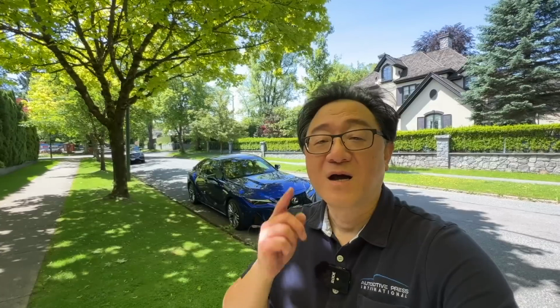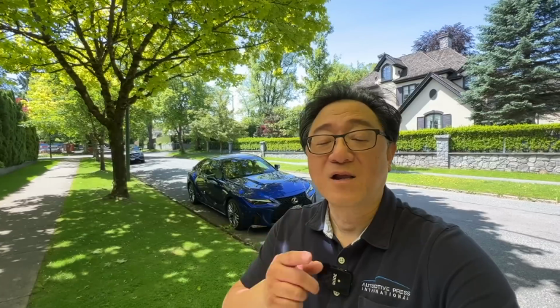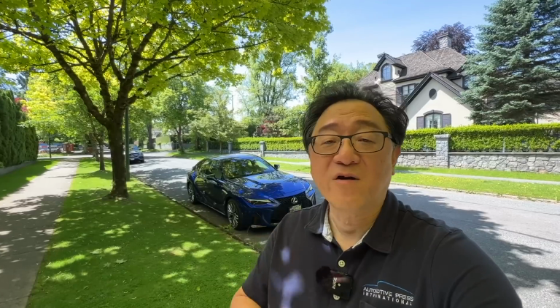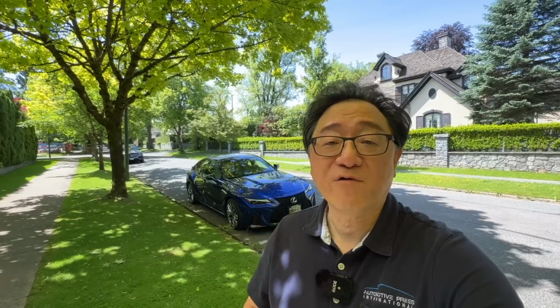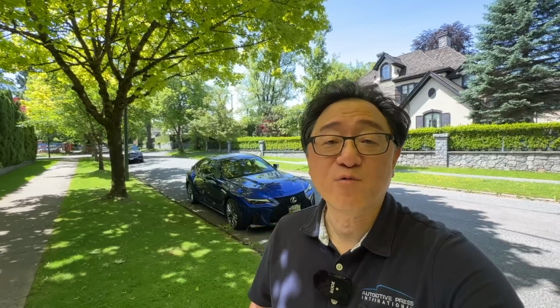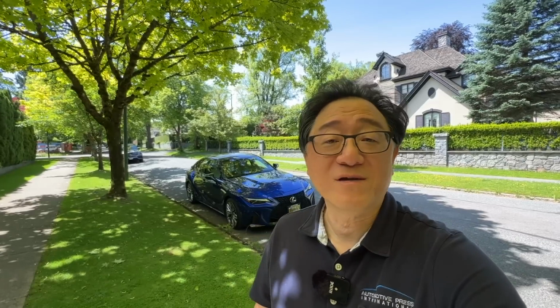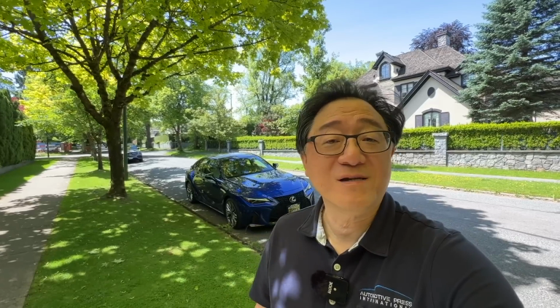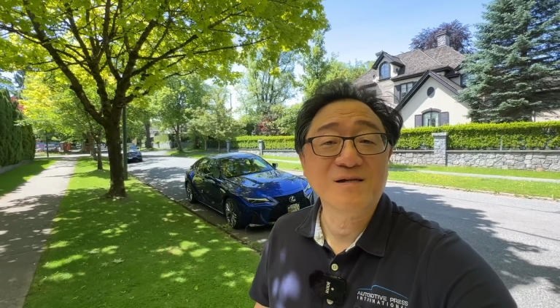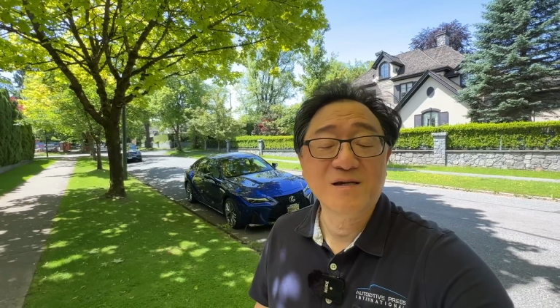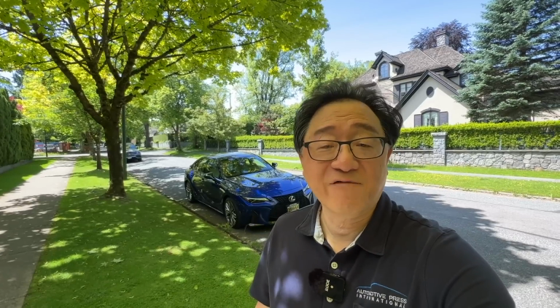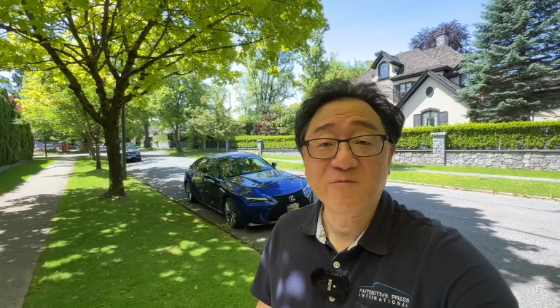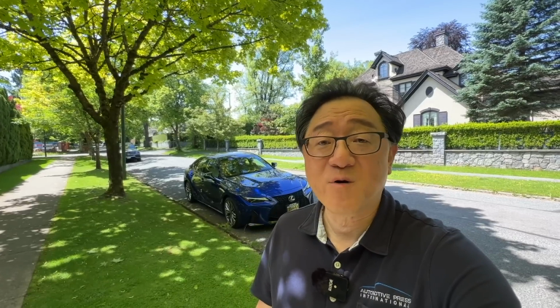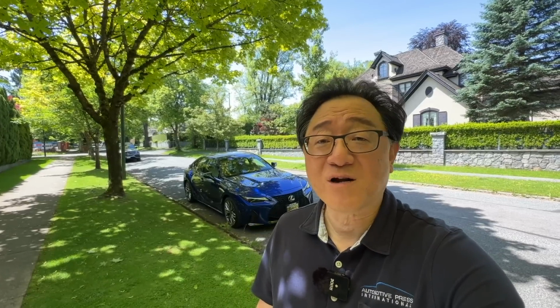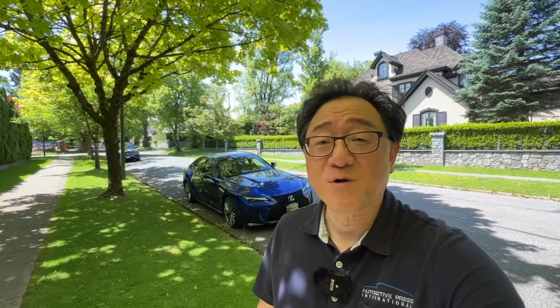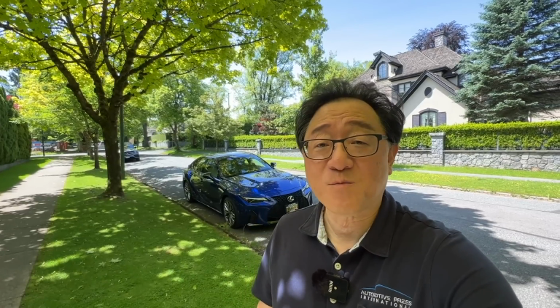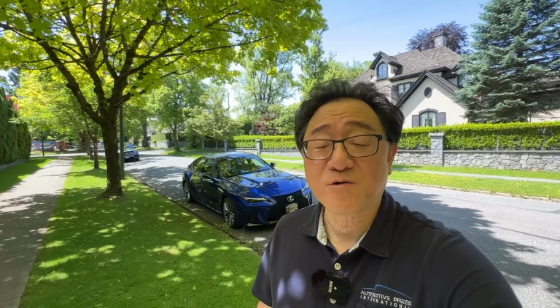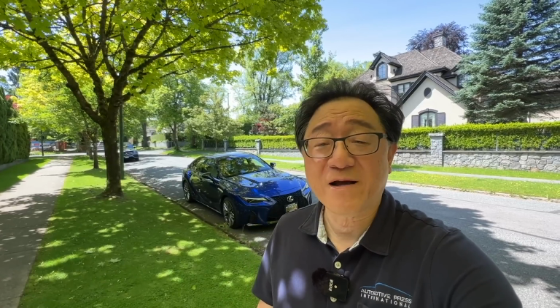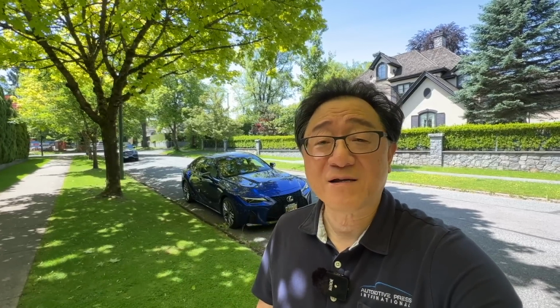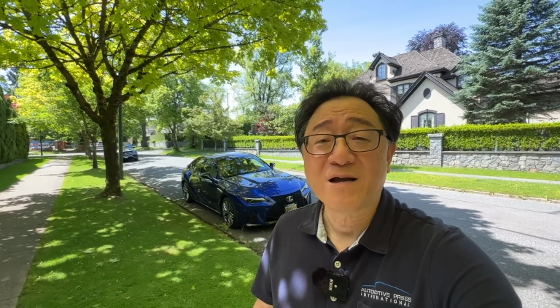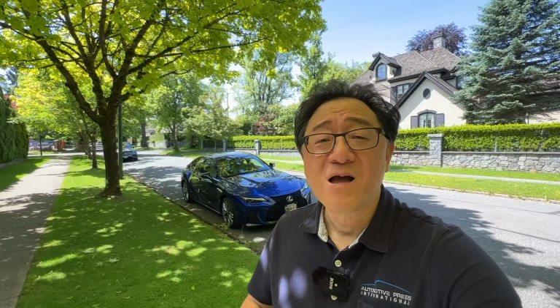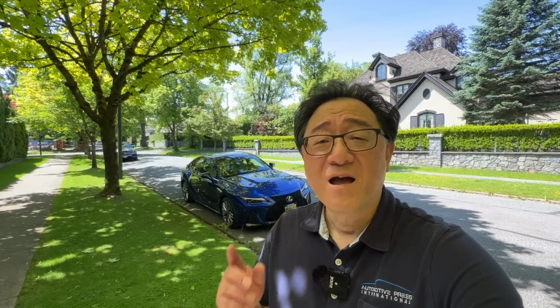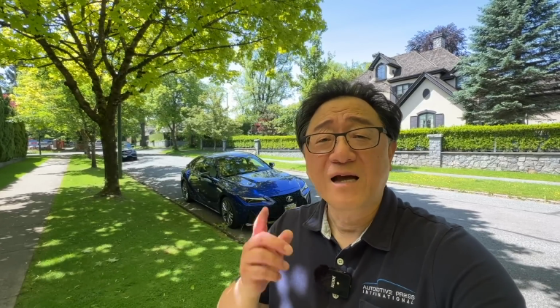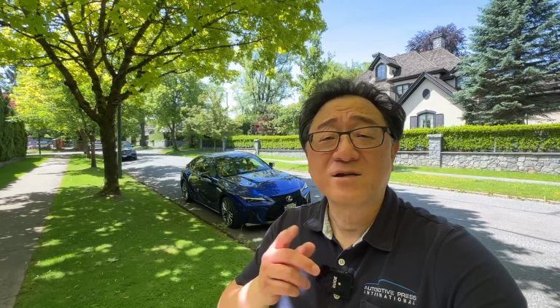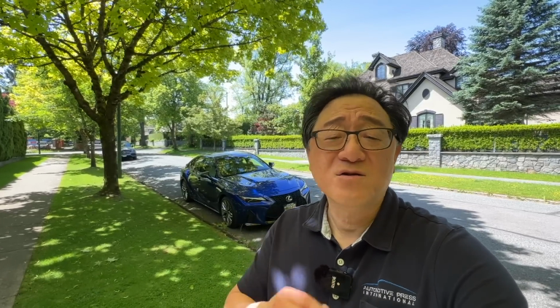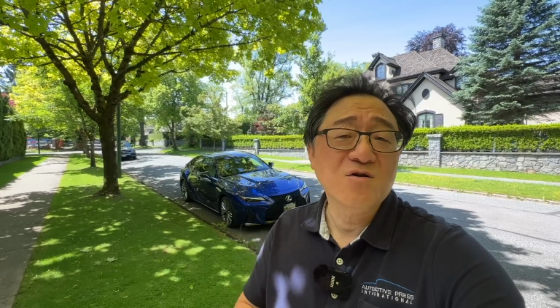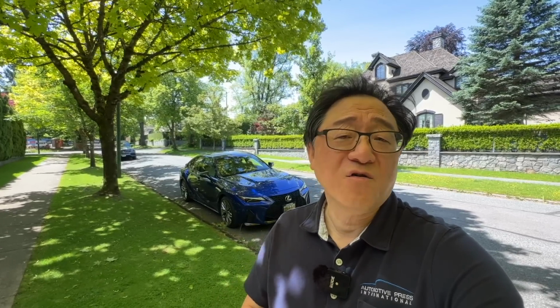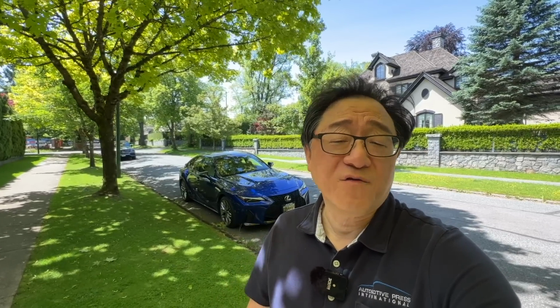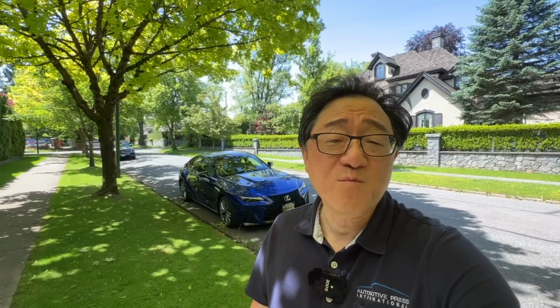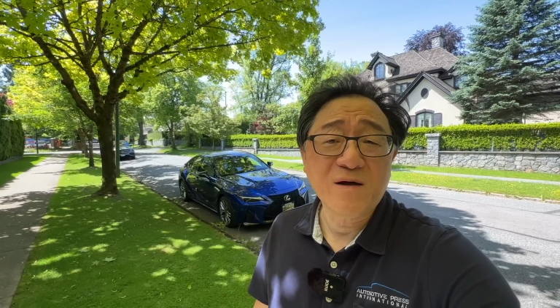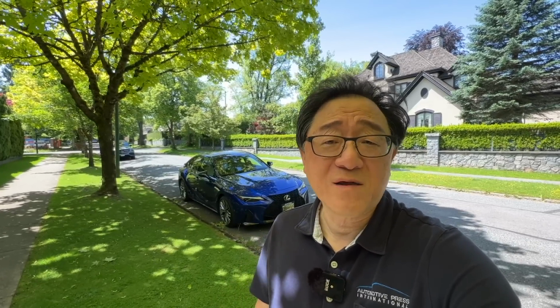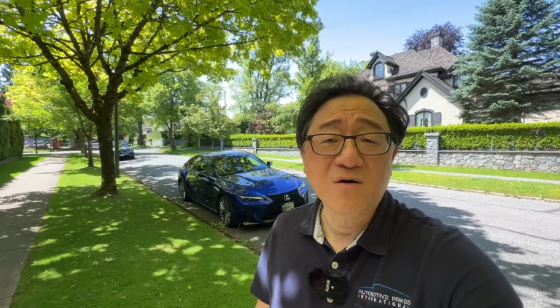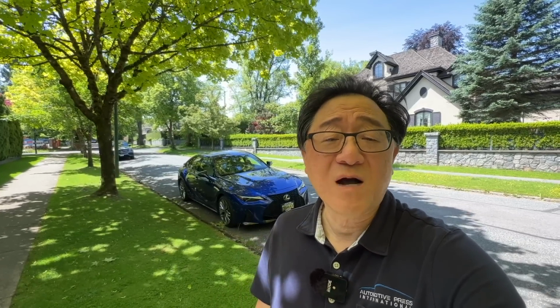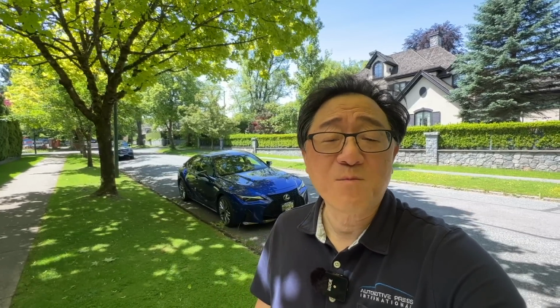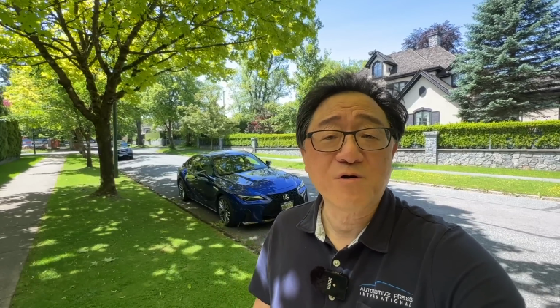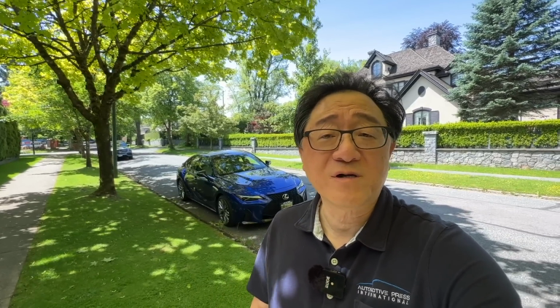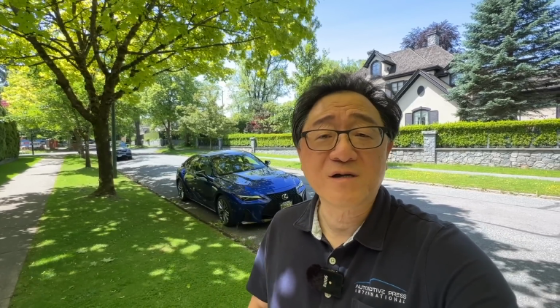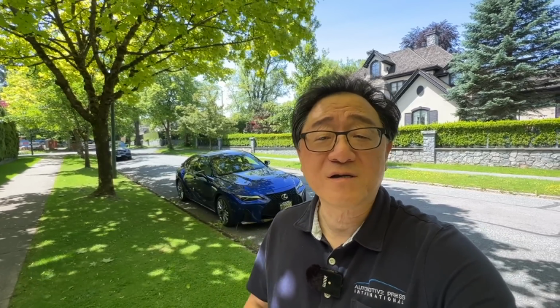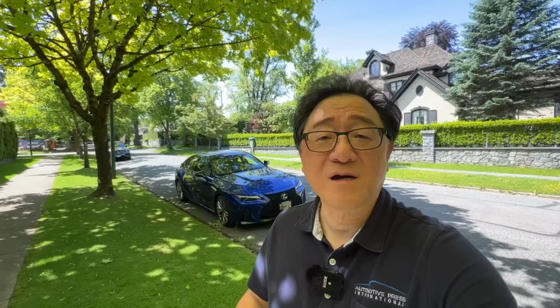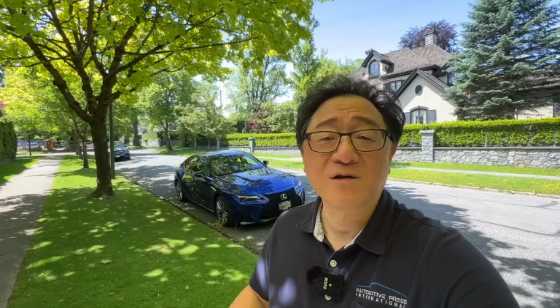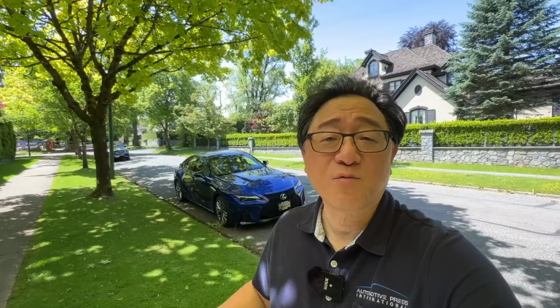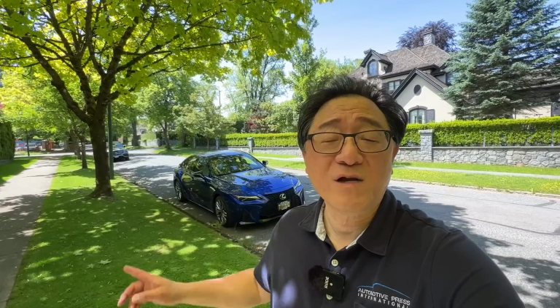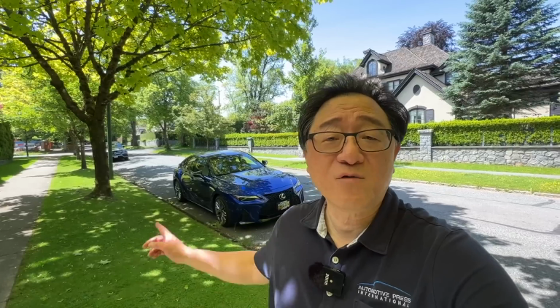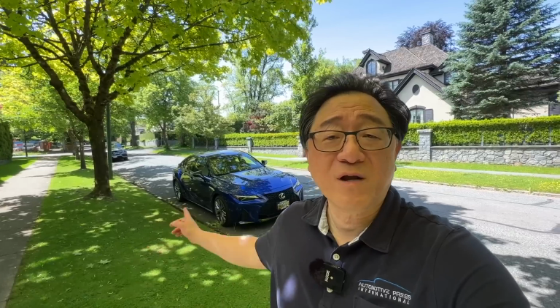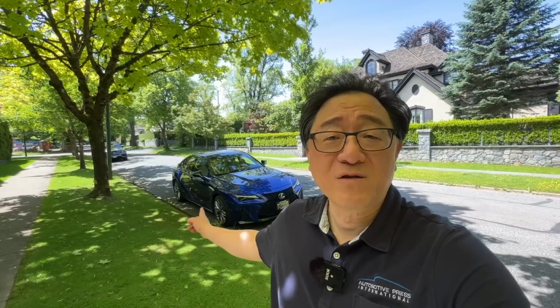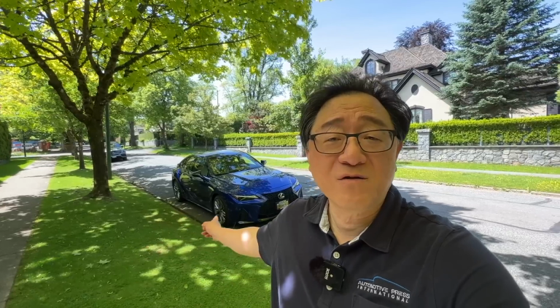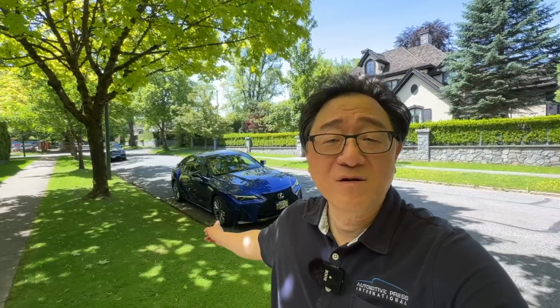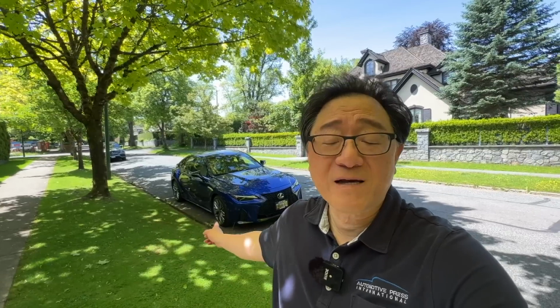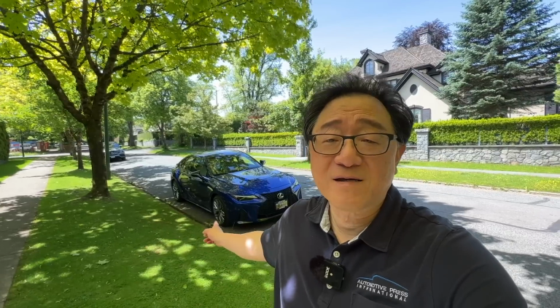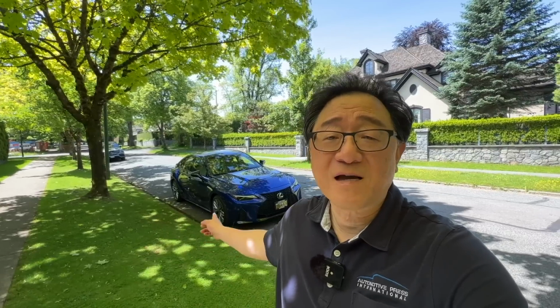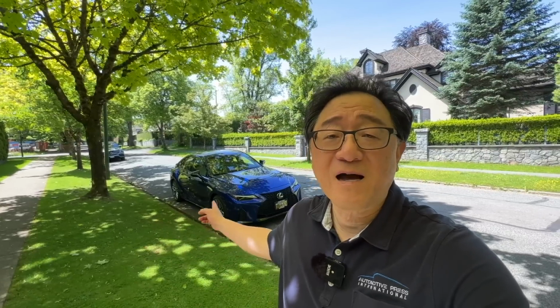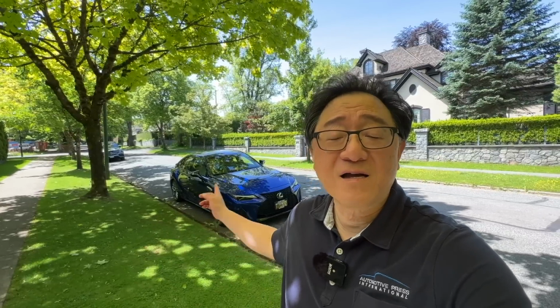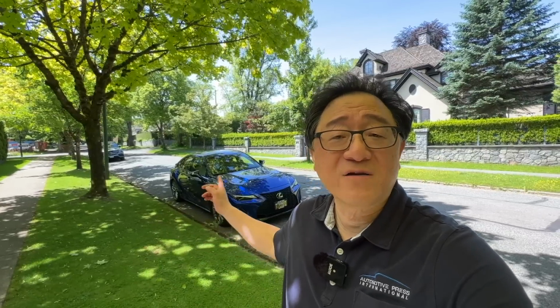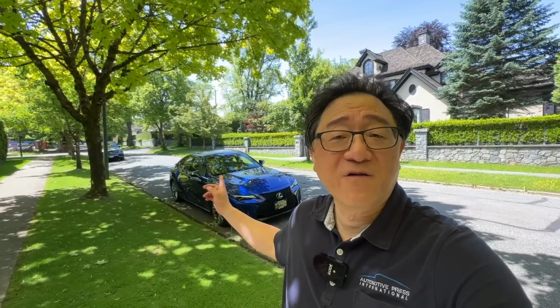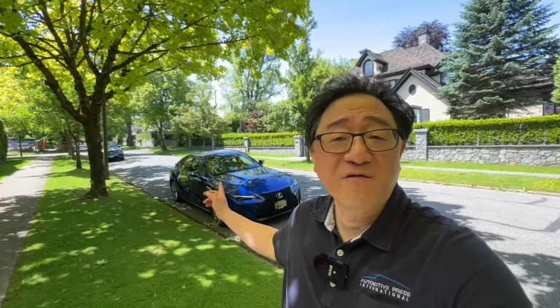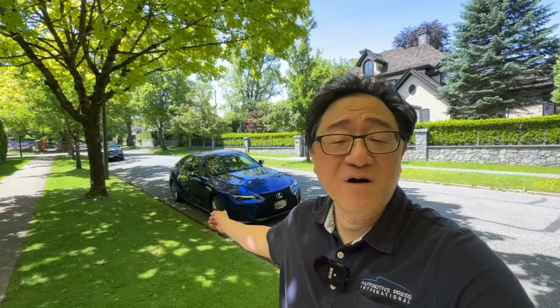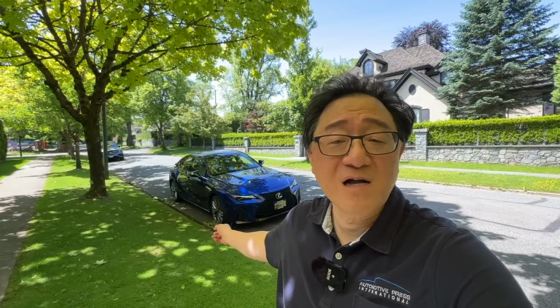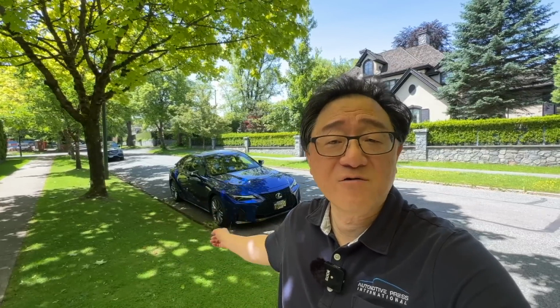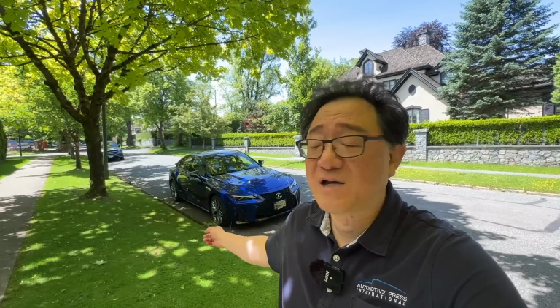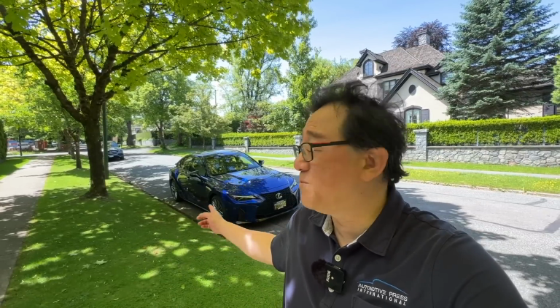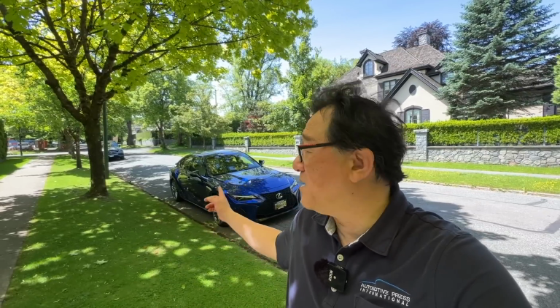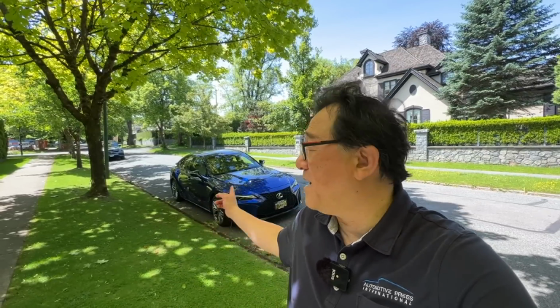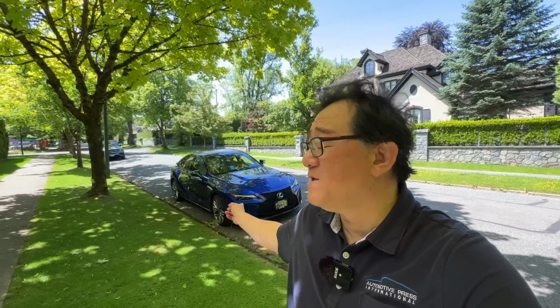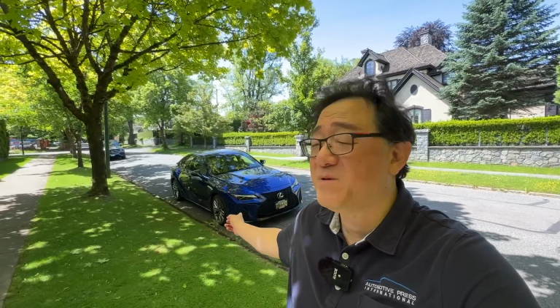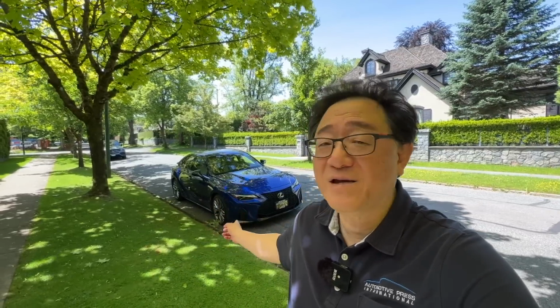Hello everyone, this is David from Automotive Press. As you know, a few months ago I purchased the 2022 Lexus IS 500 that's behind me.